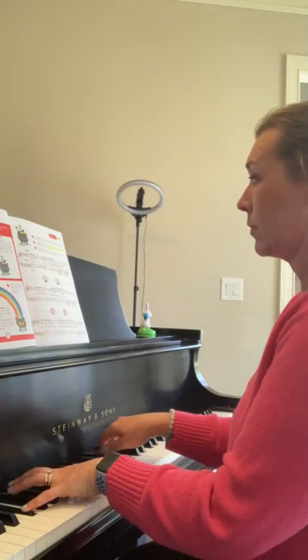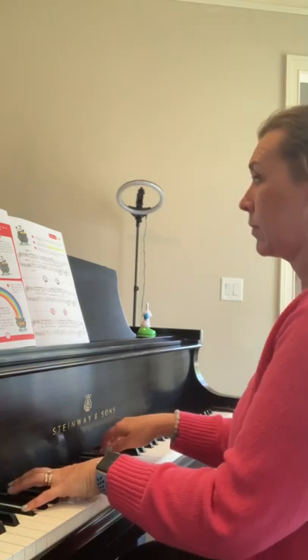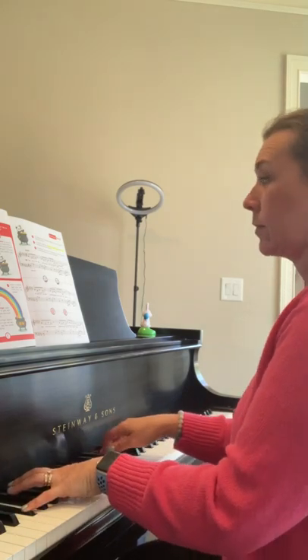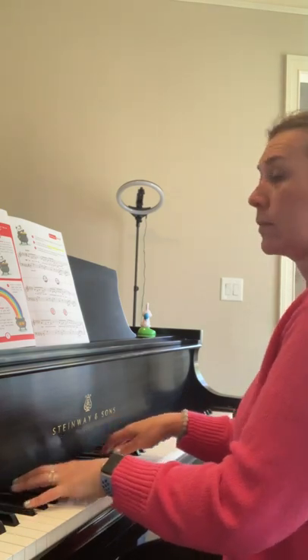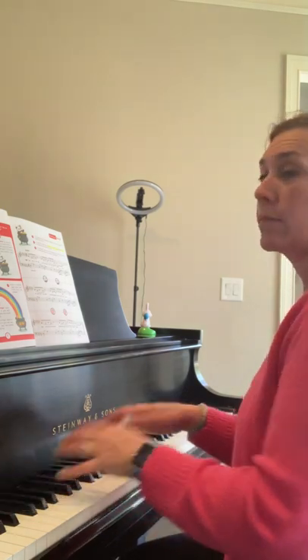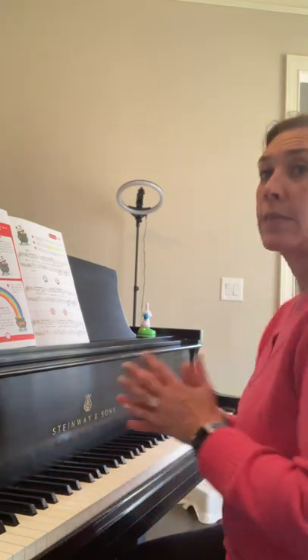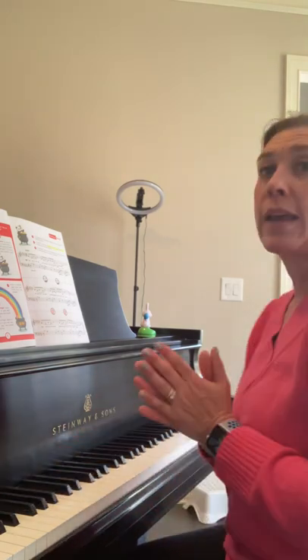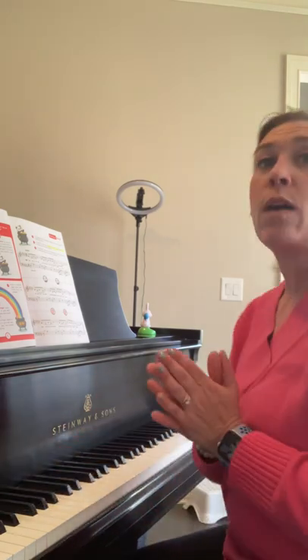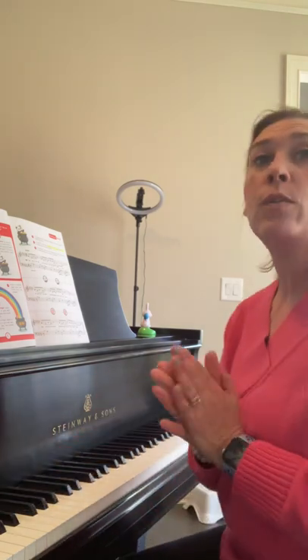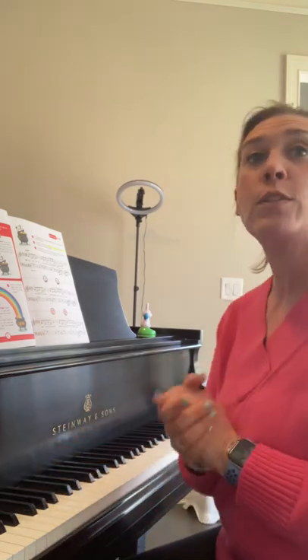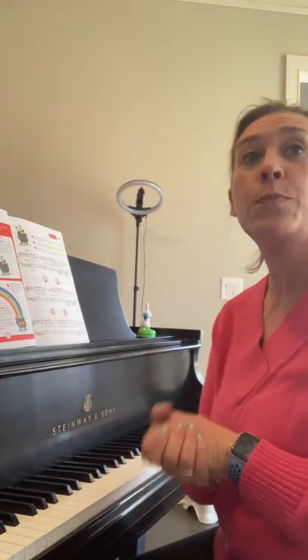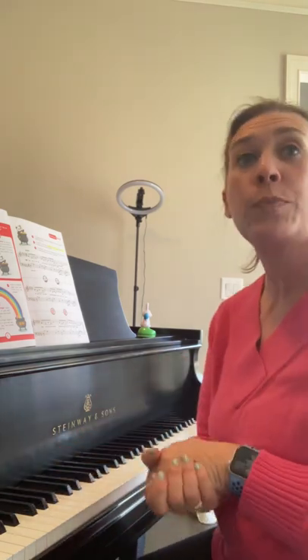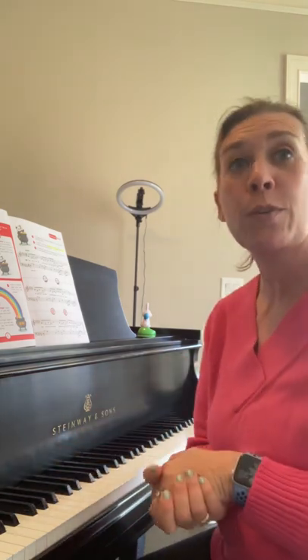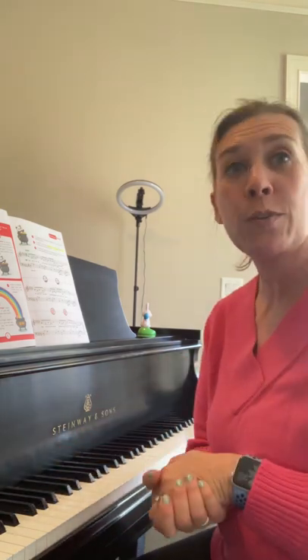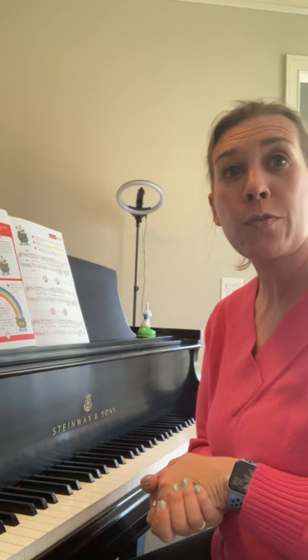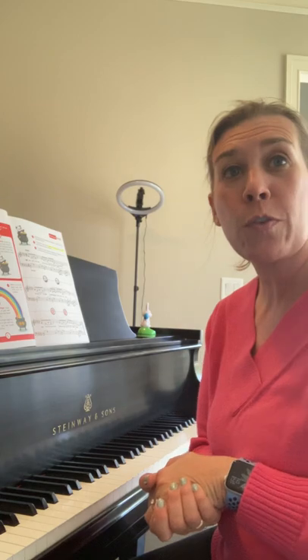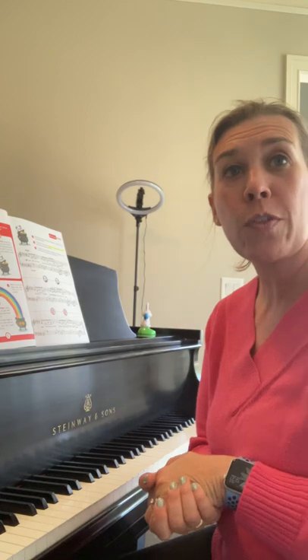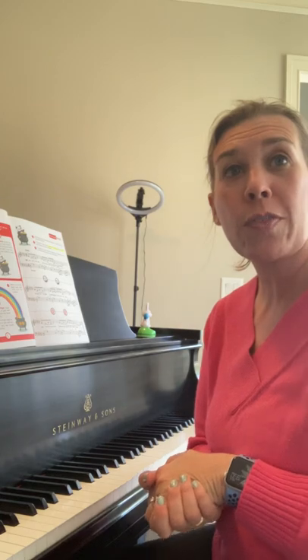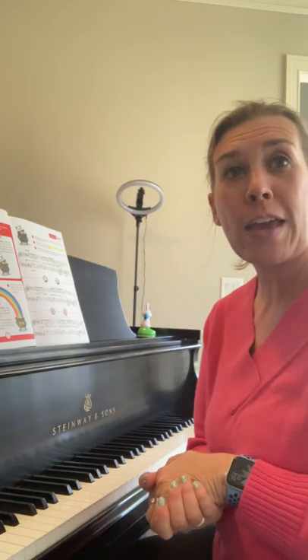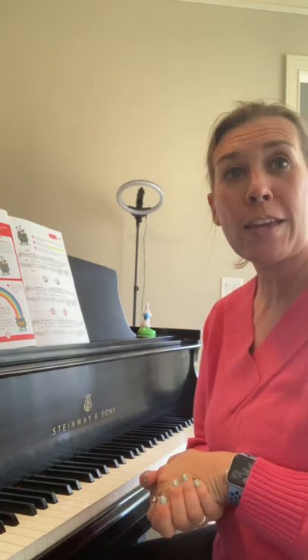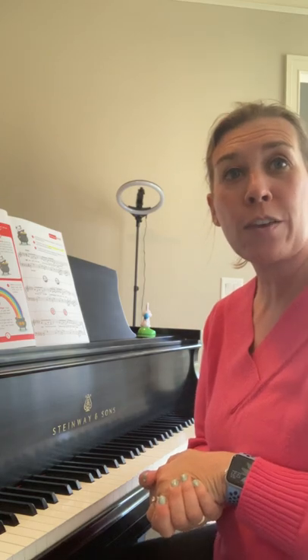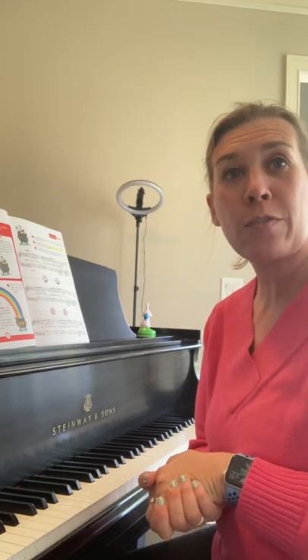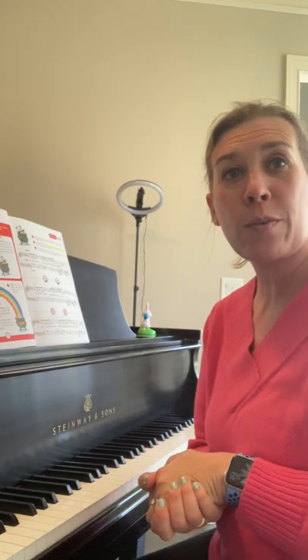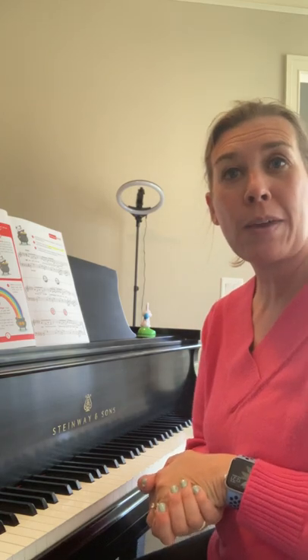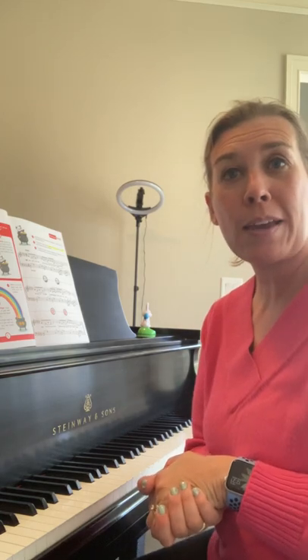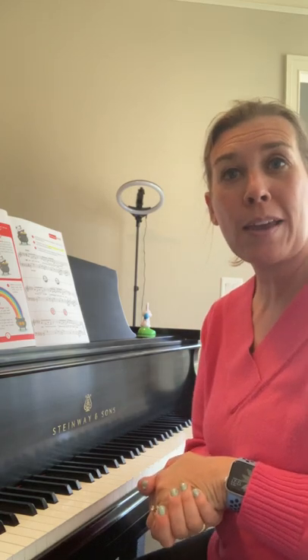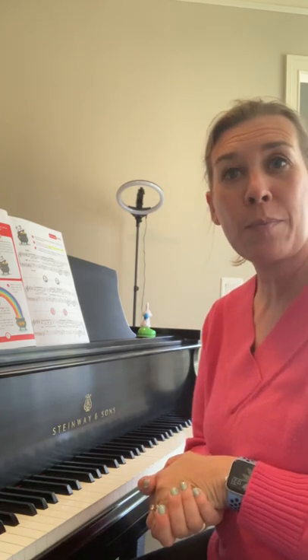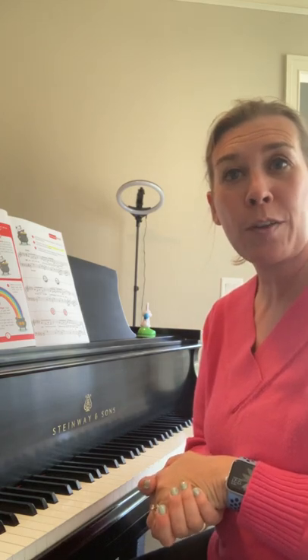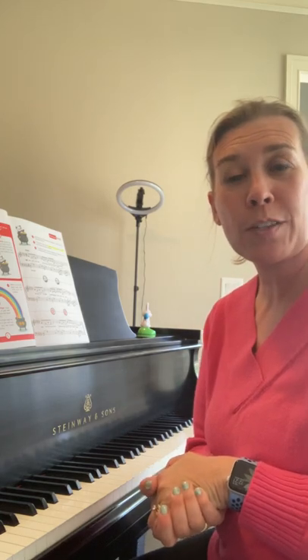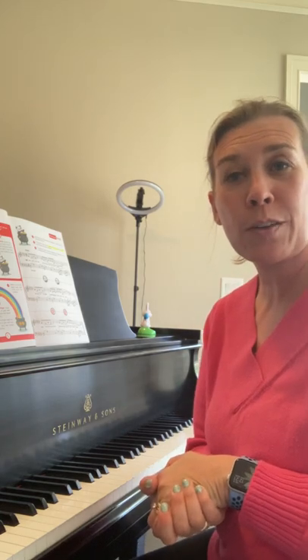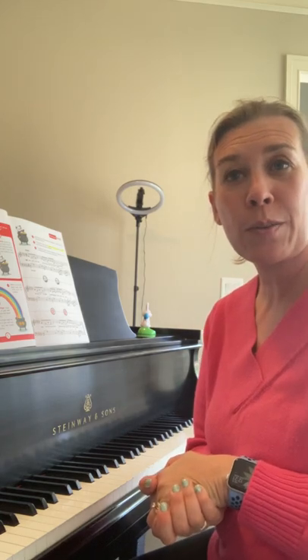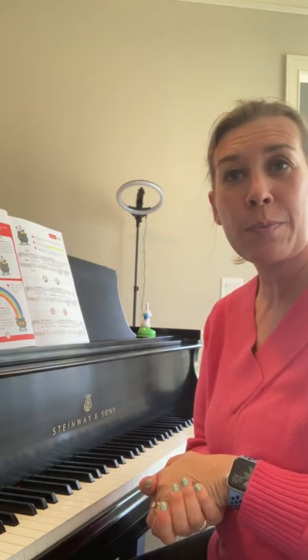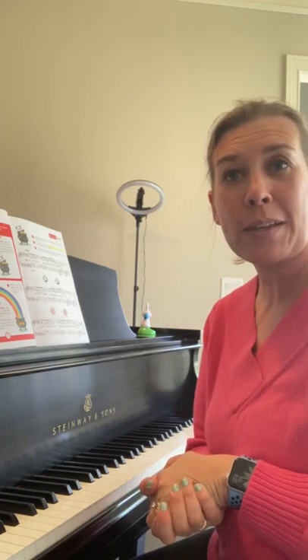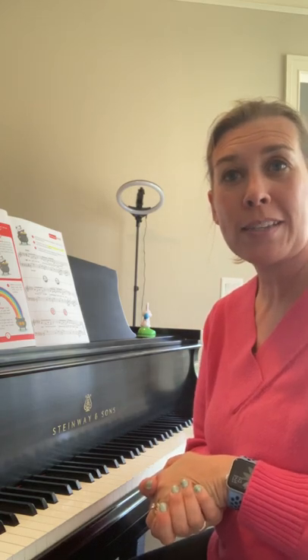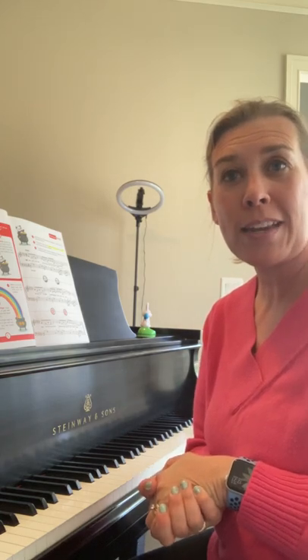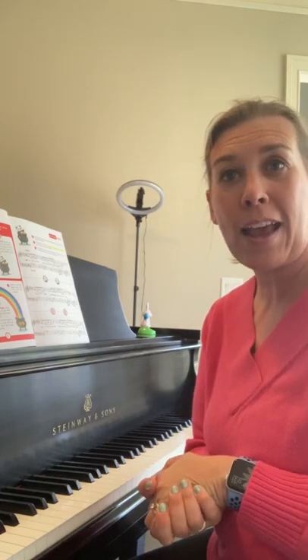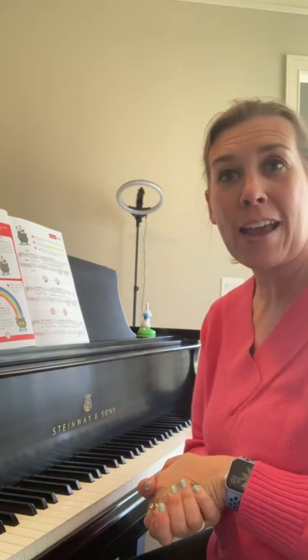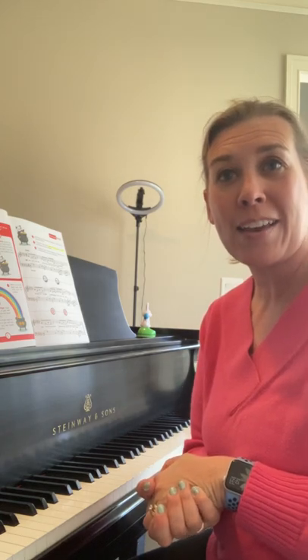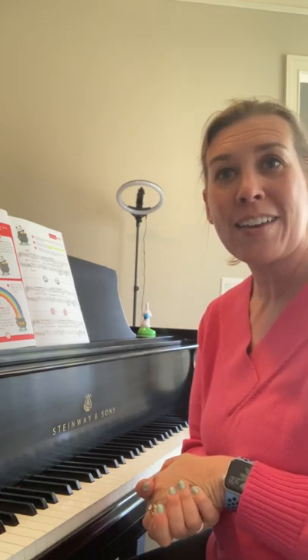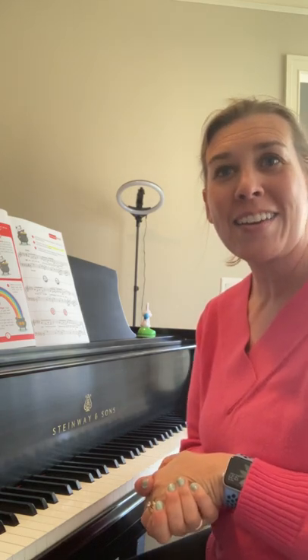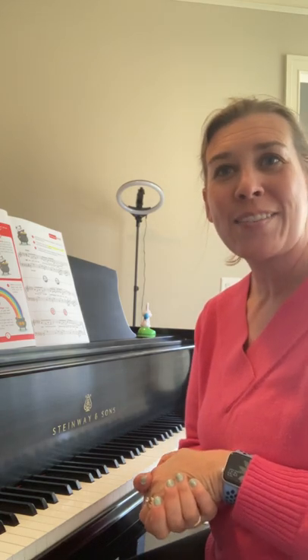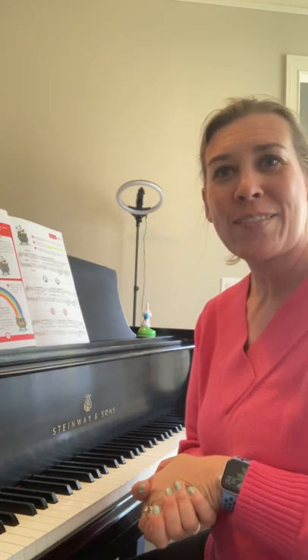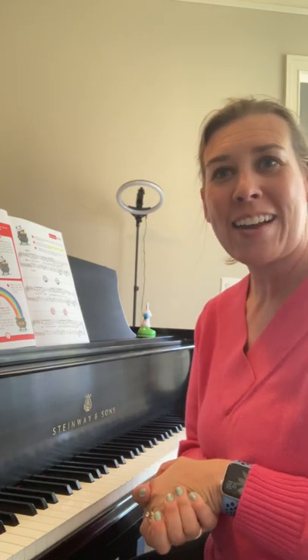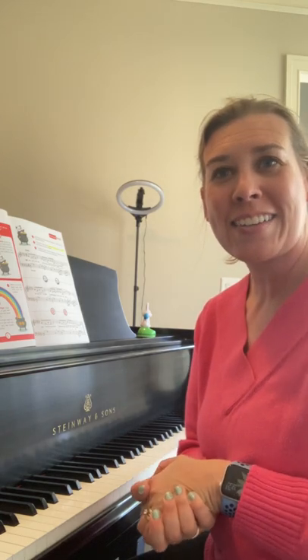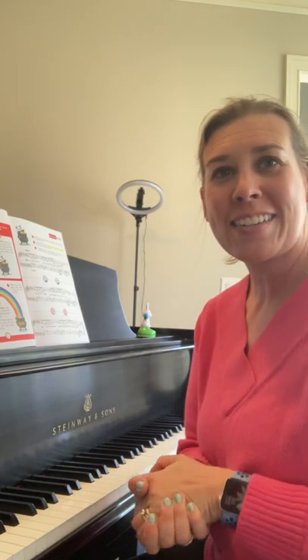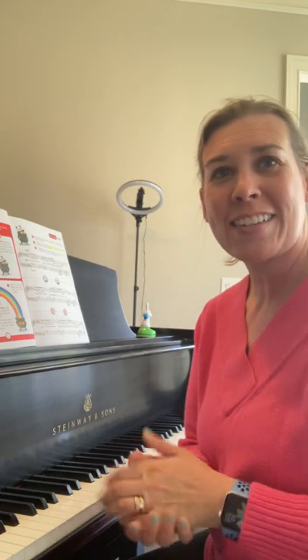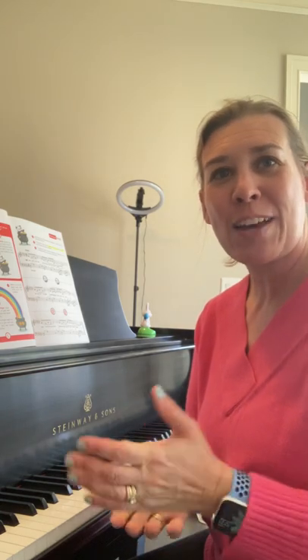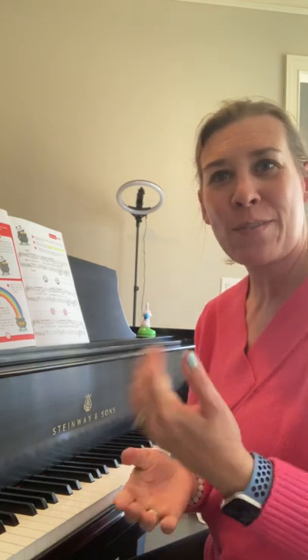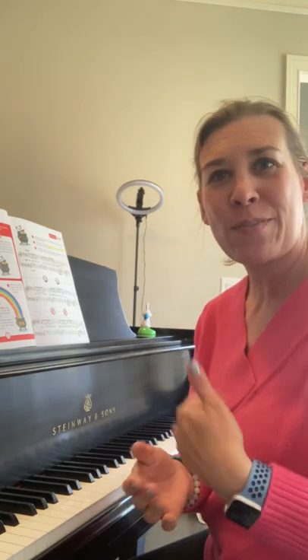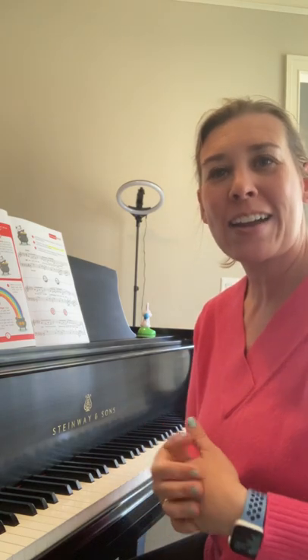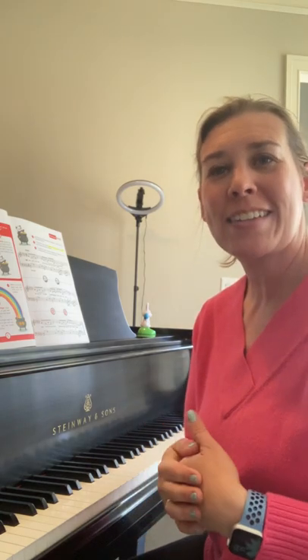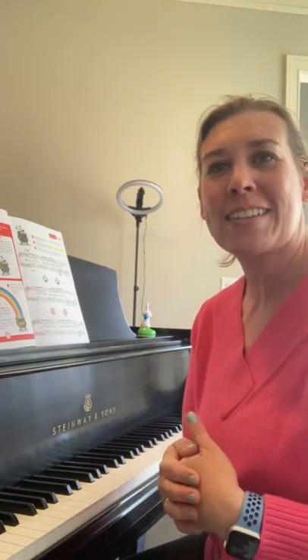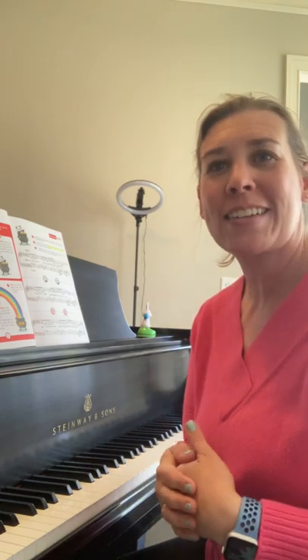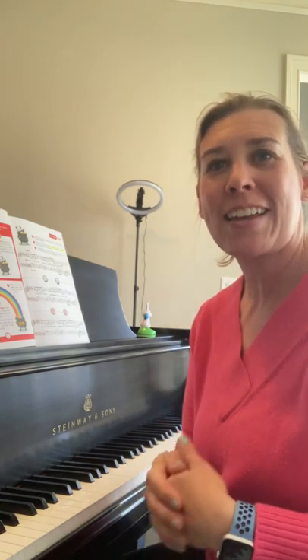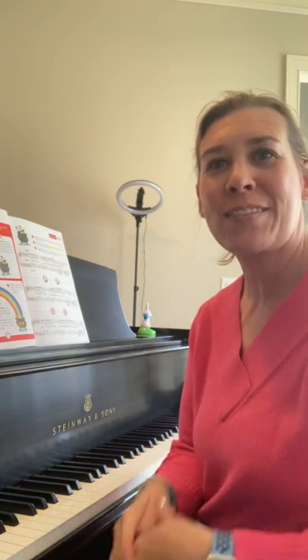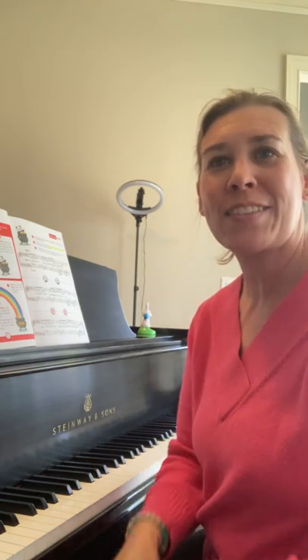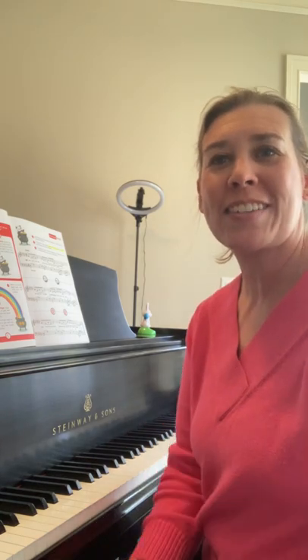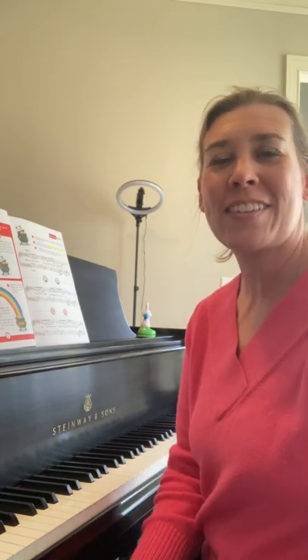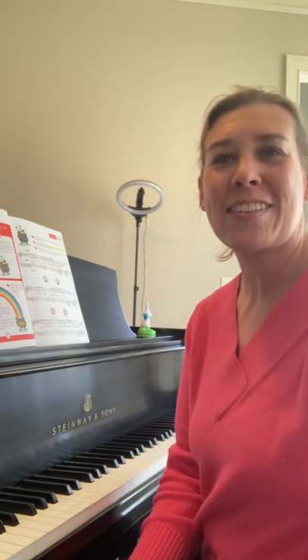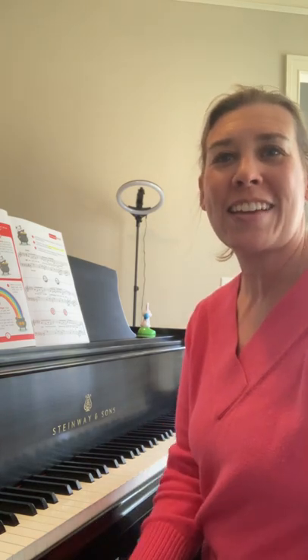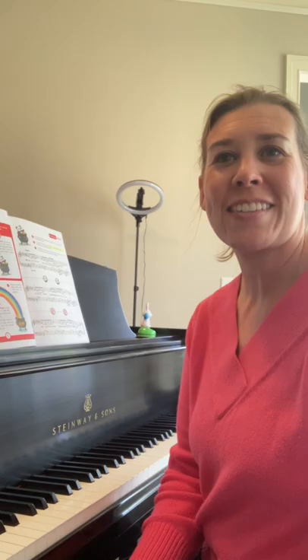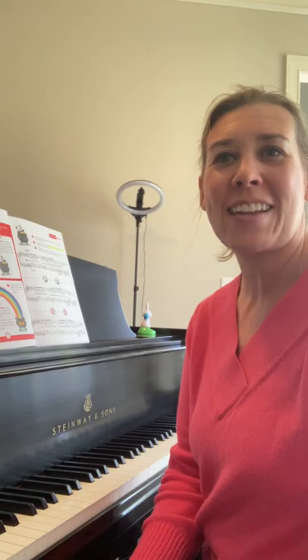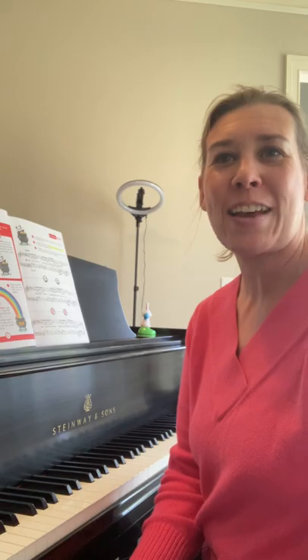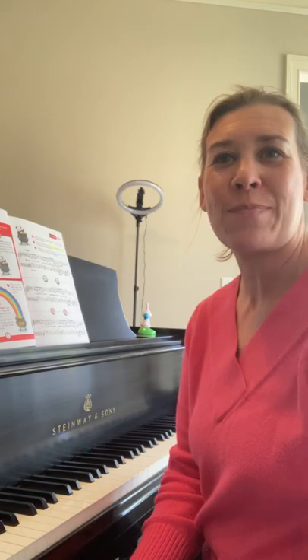That was beautiful. Thank you for making music with me today. Practice. Come and practice again. We'll see you next time.